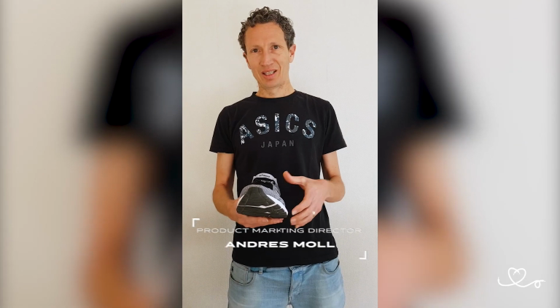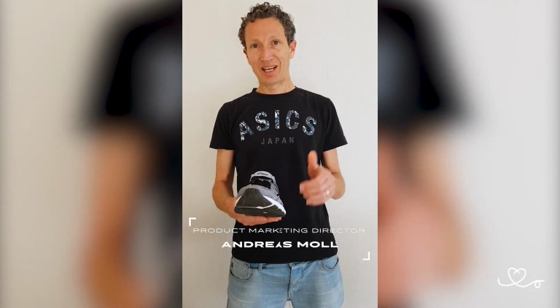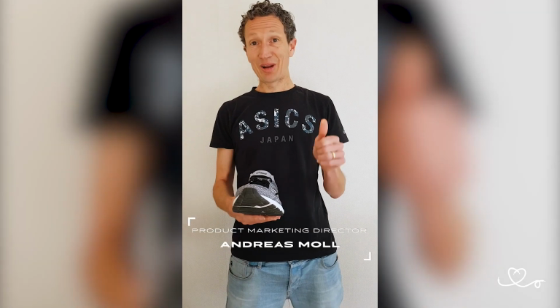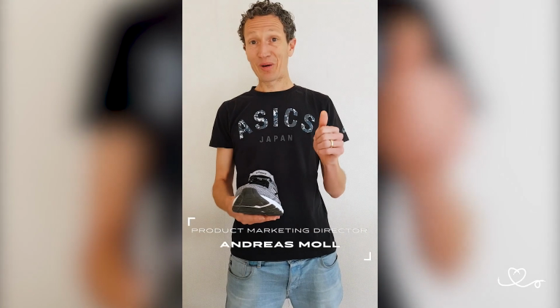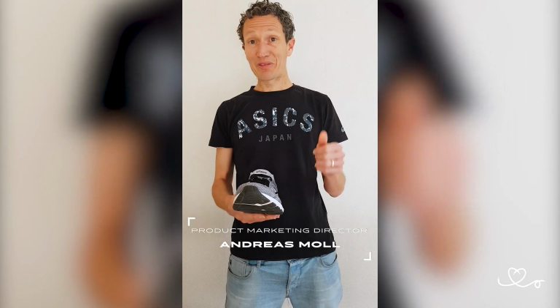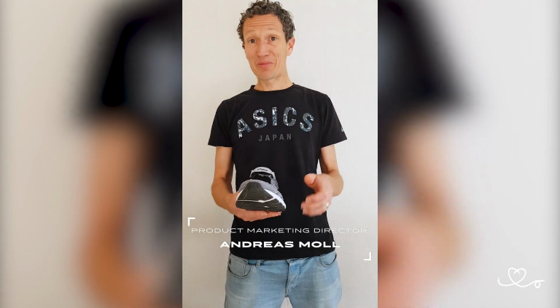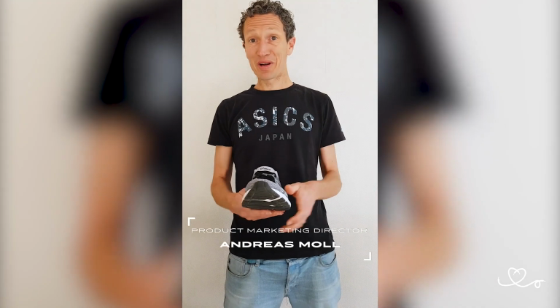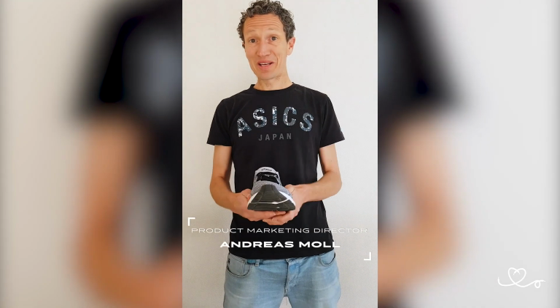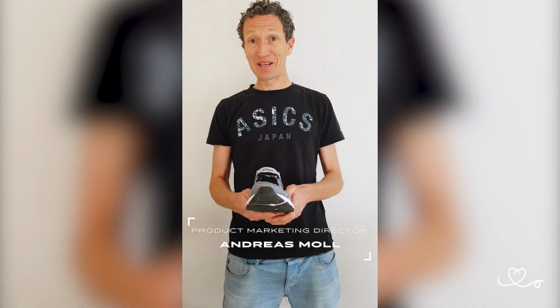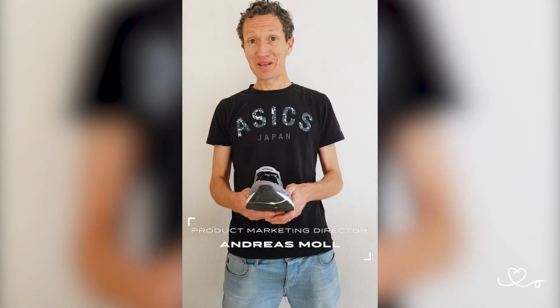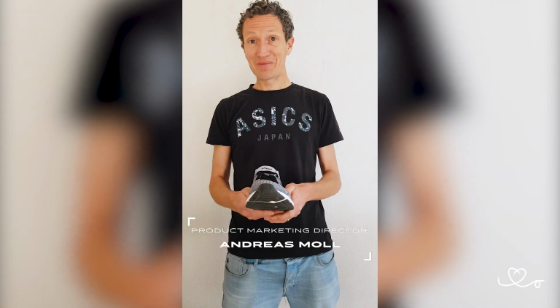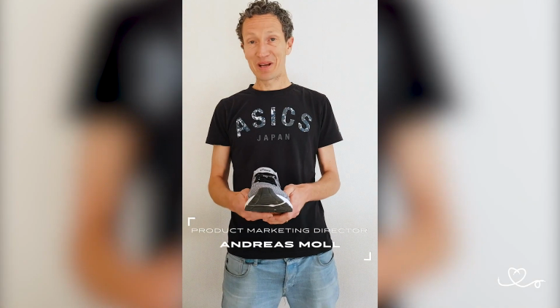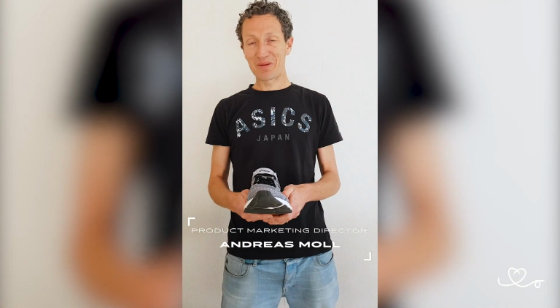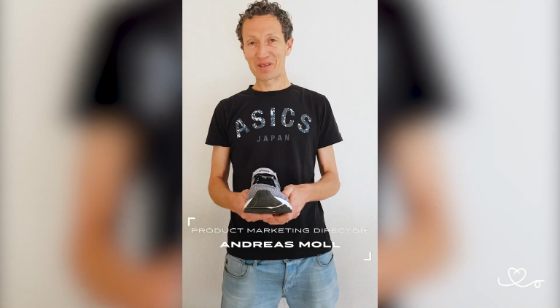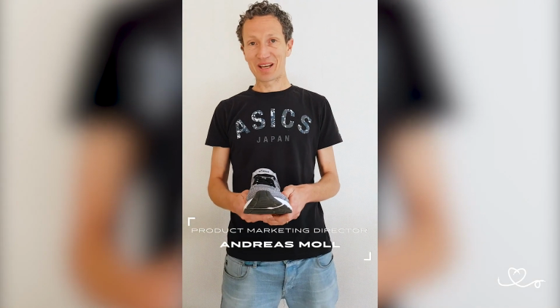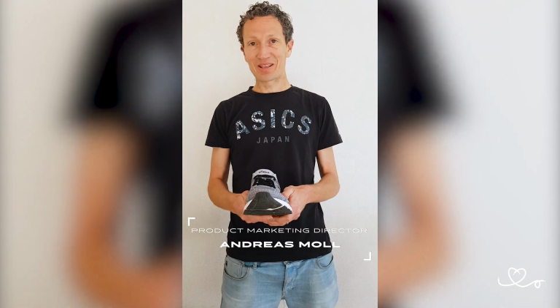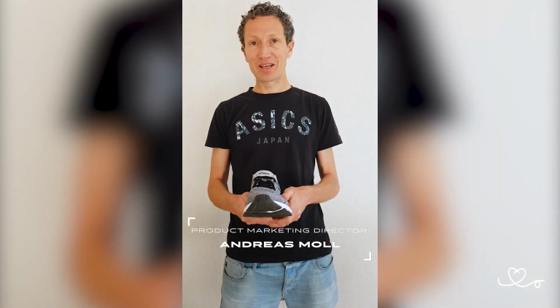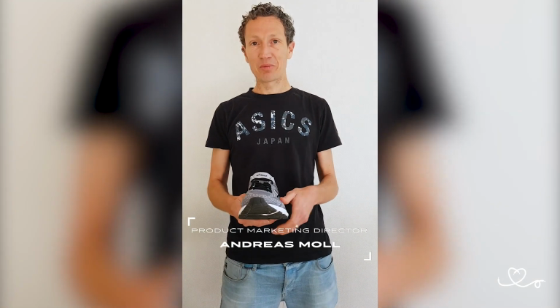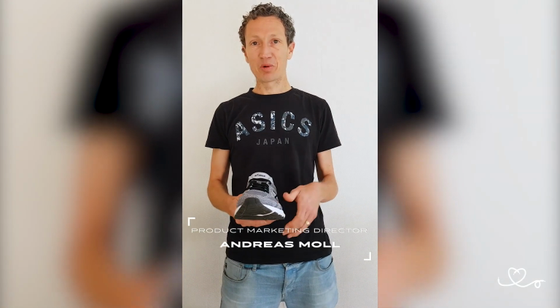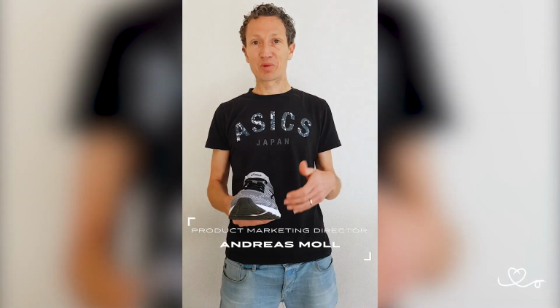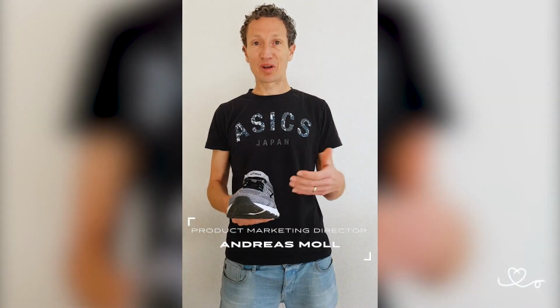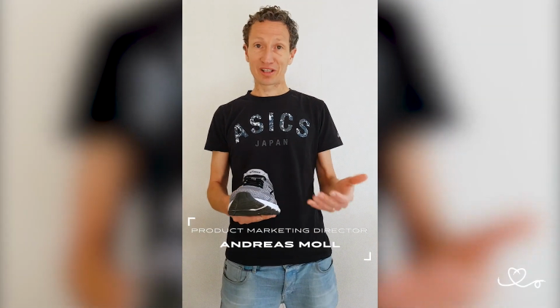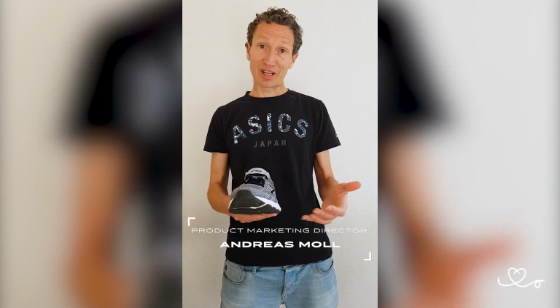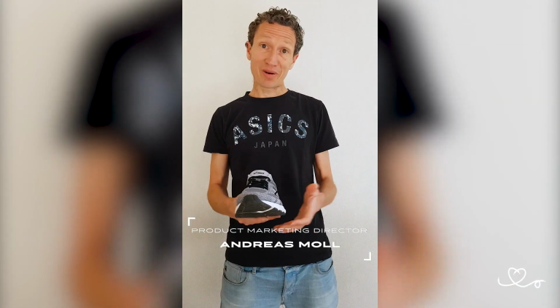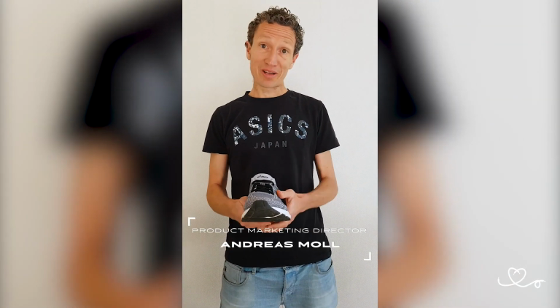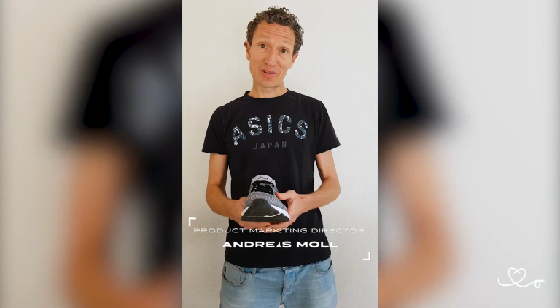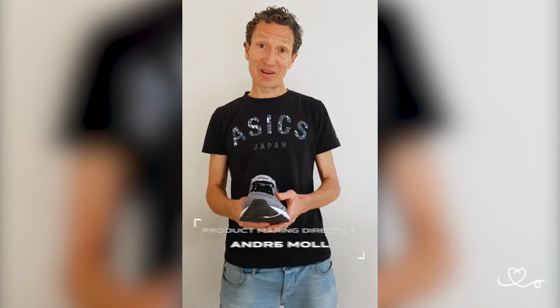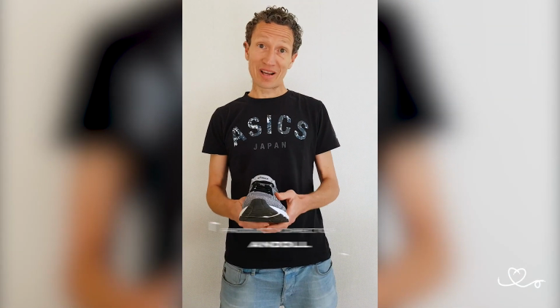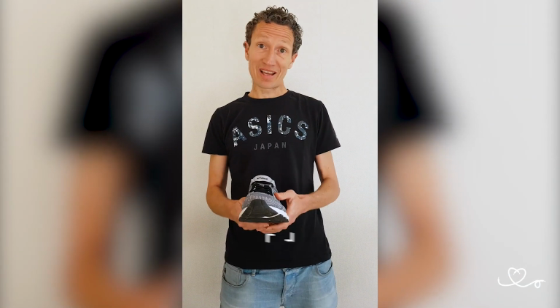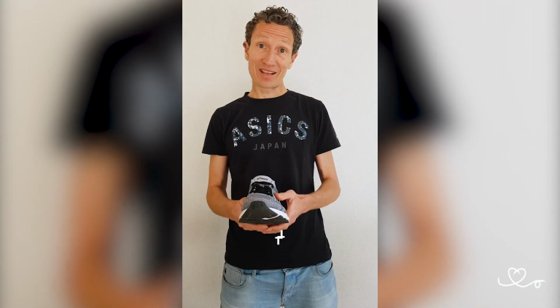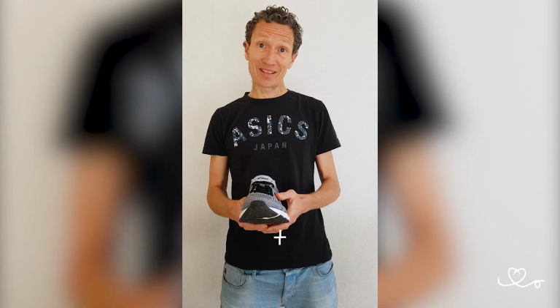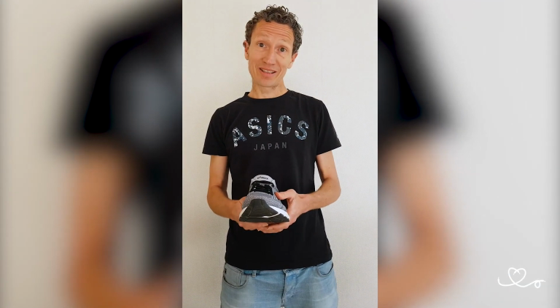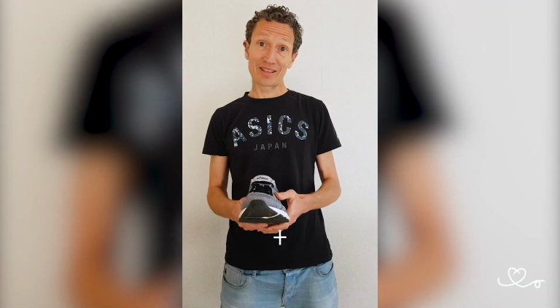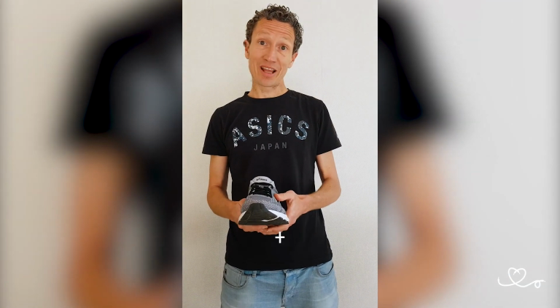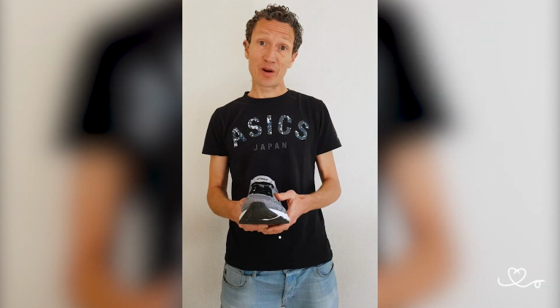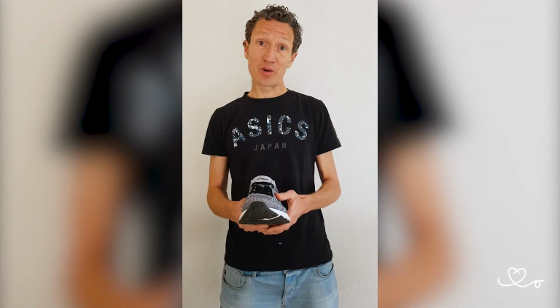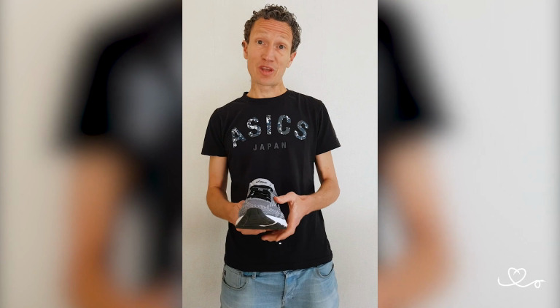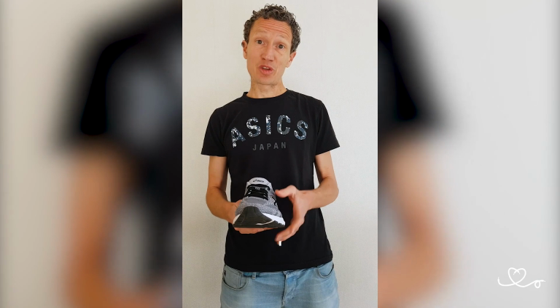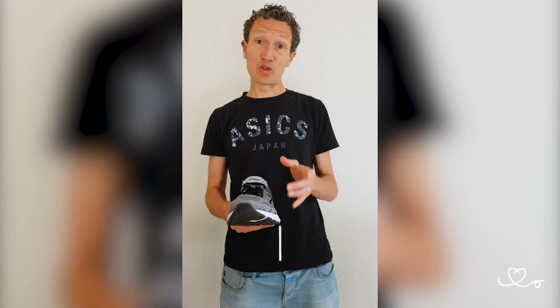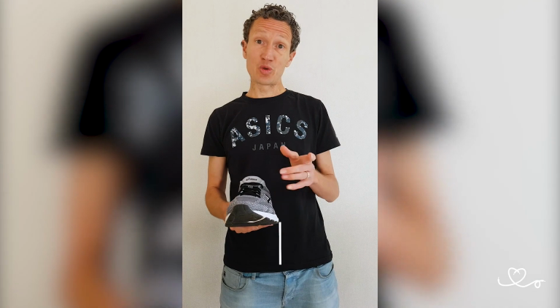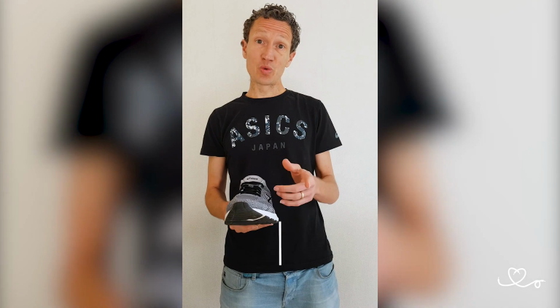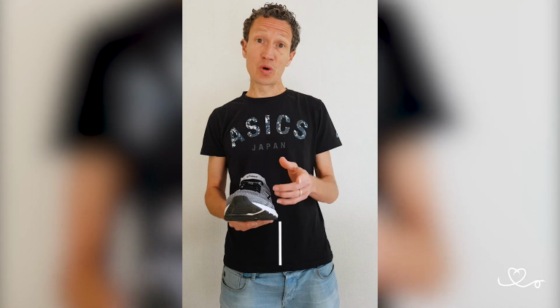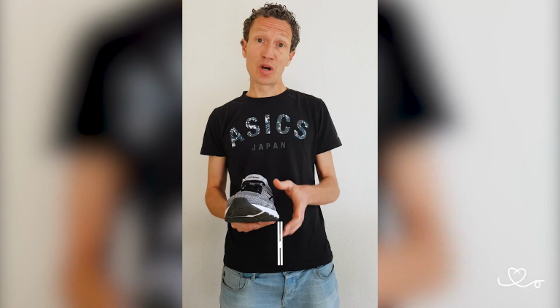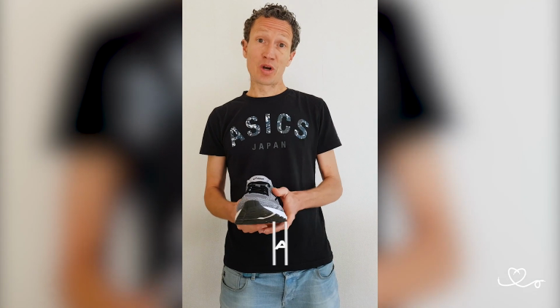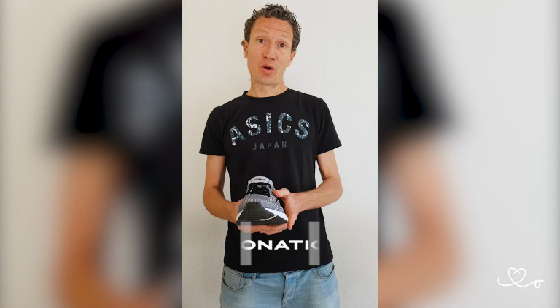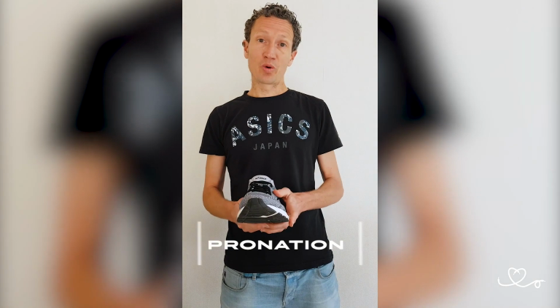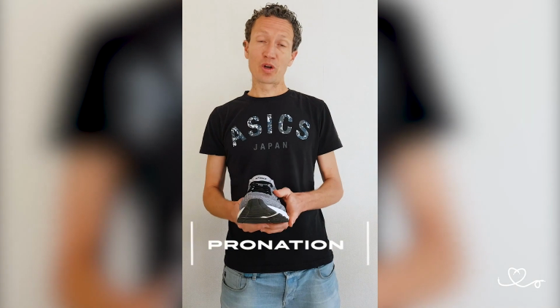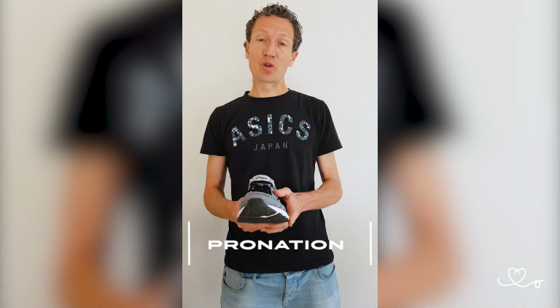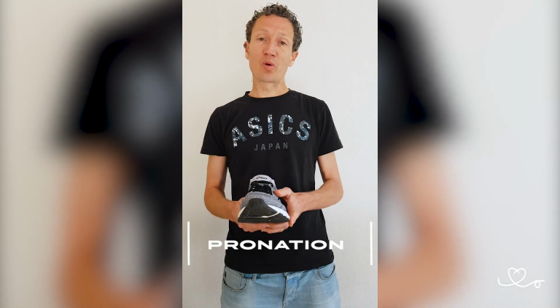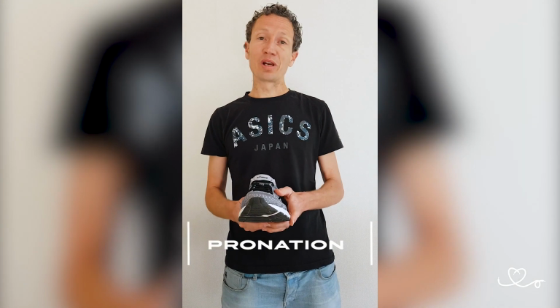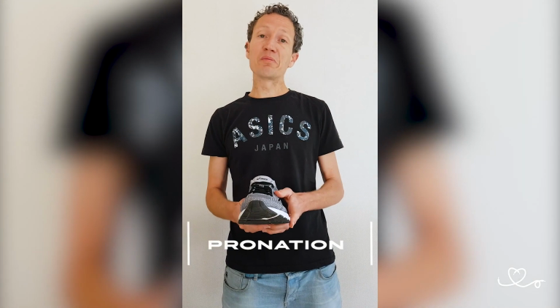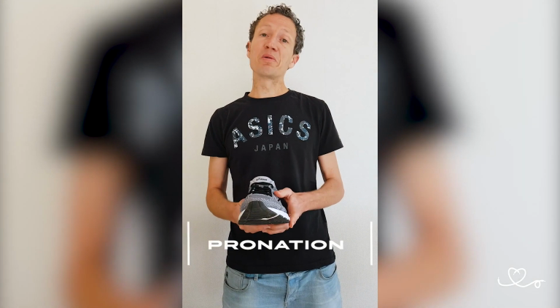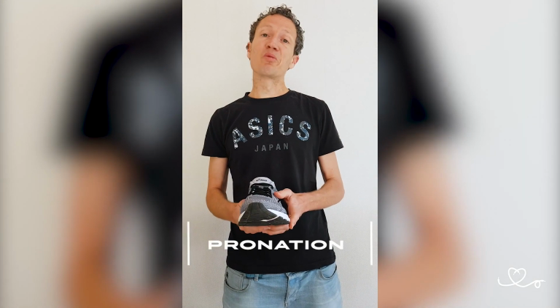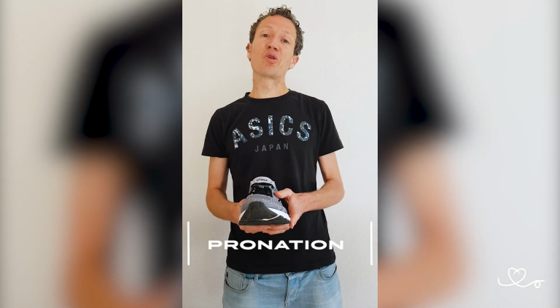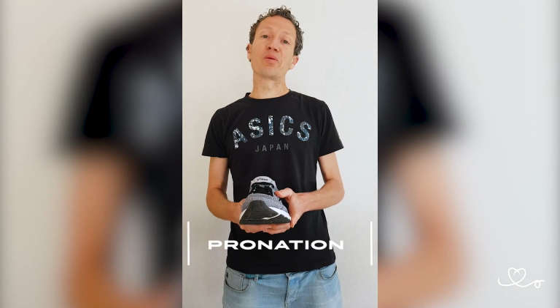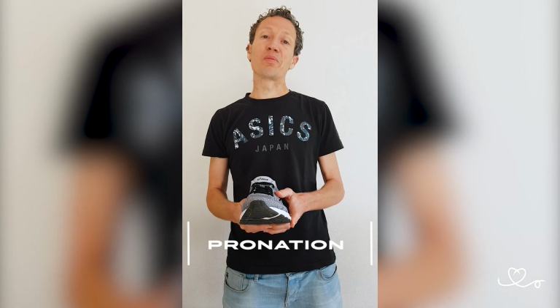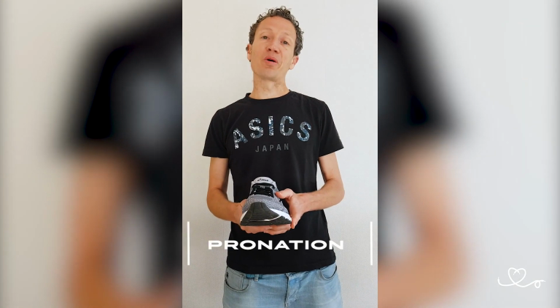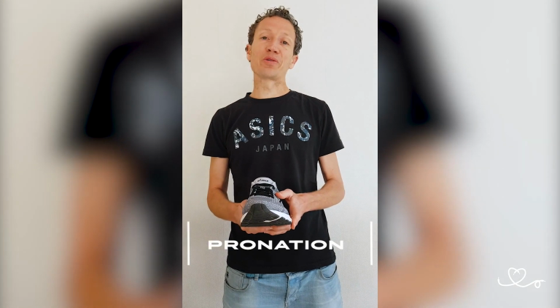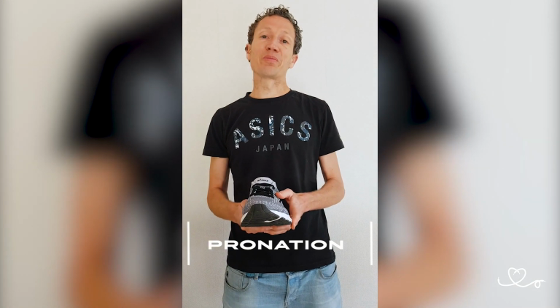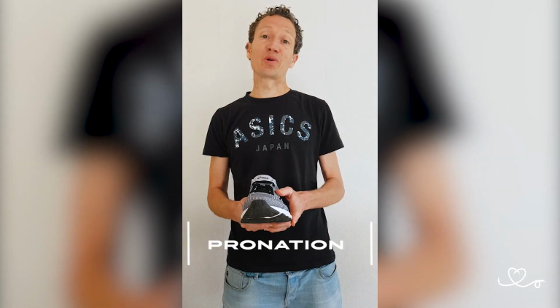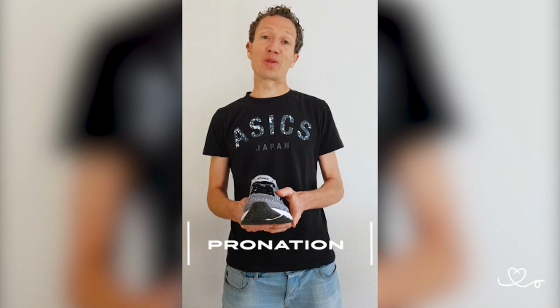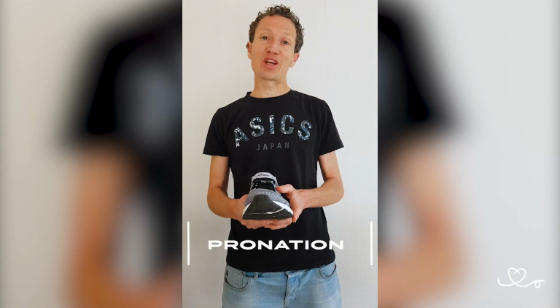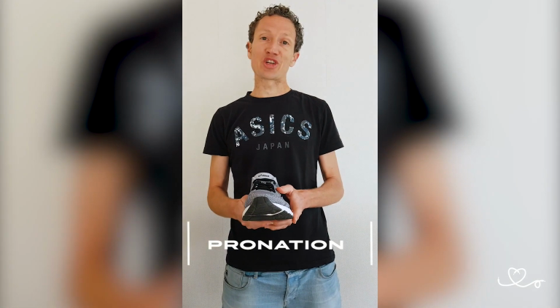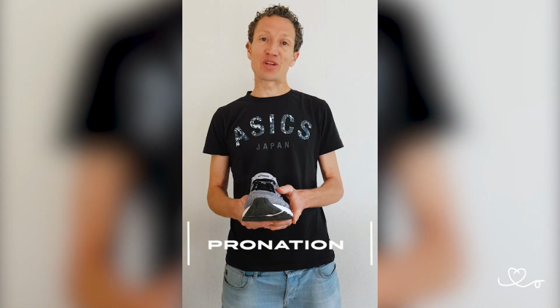Hello everybody. My name is Andi. I'm a product director at ASICS and I heard that you want to know a little bit more about pronation.